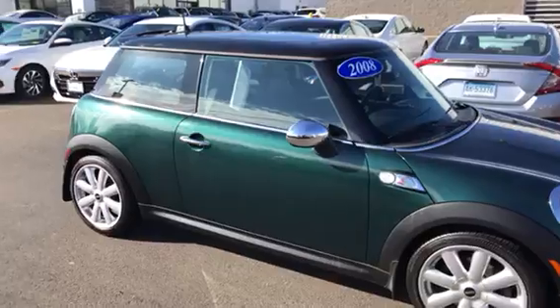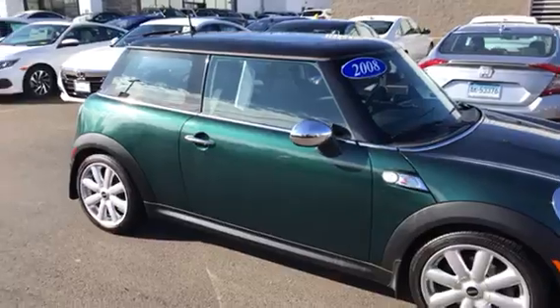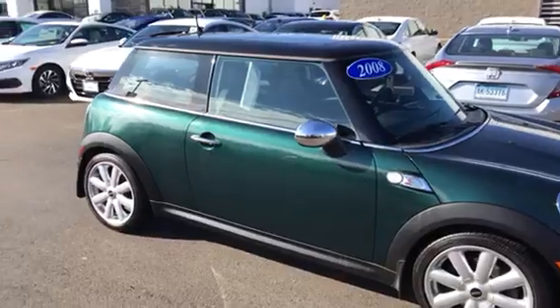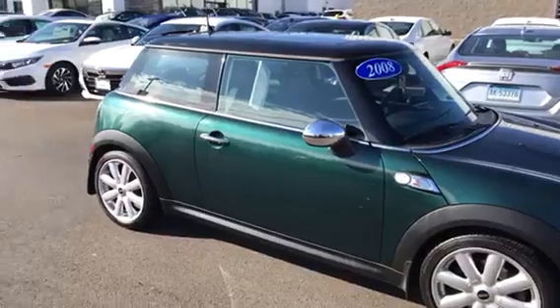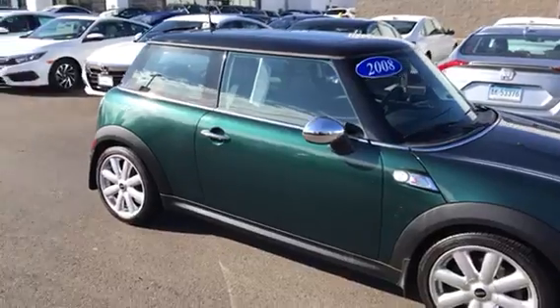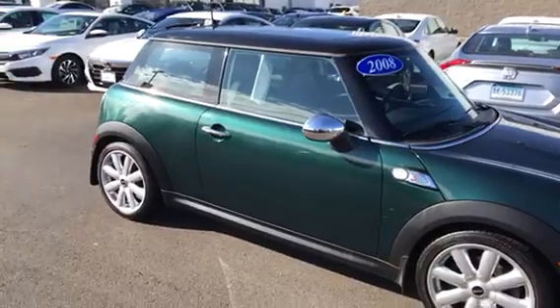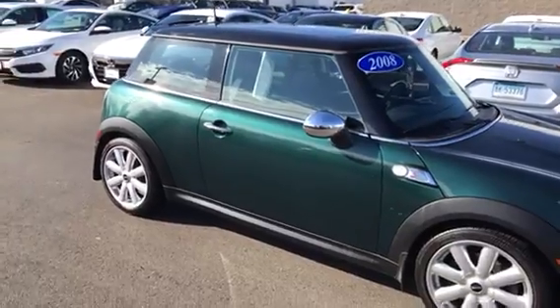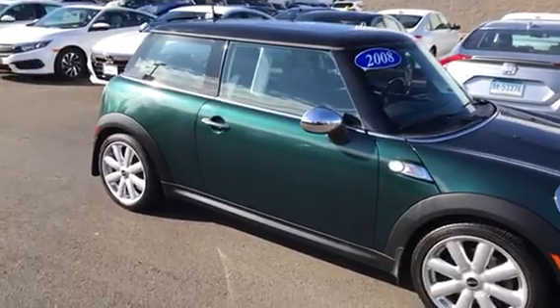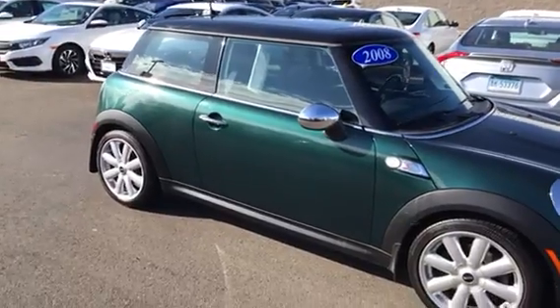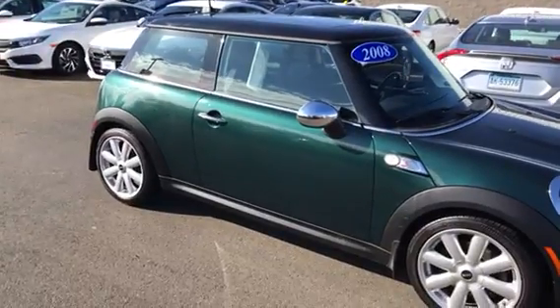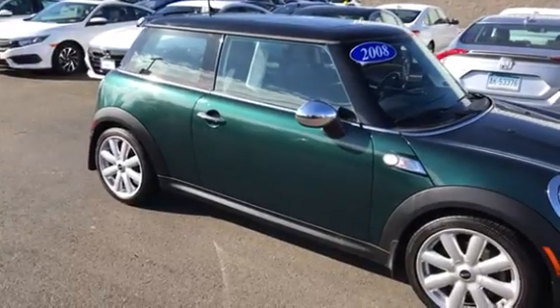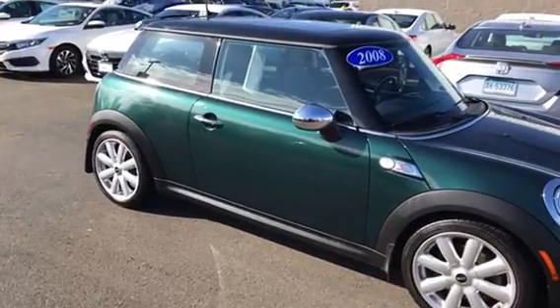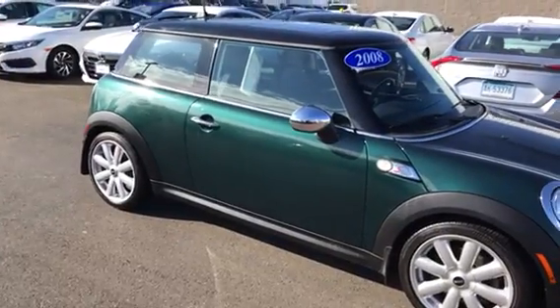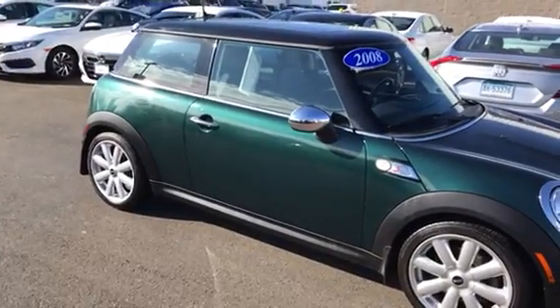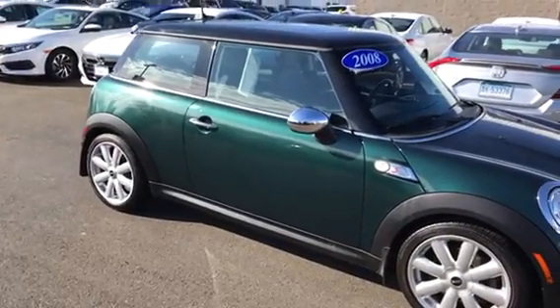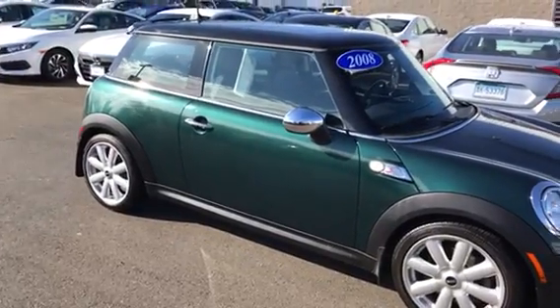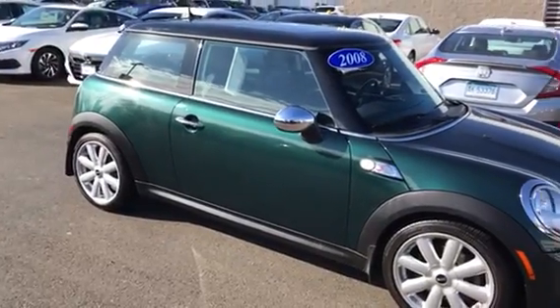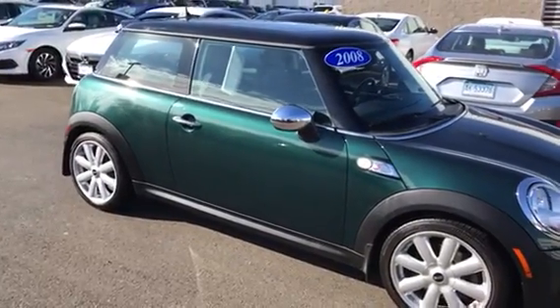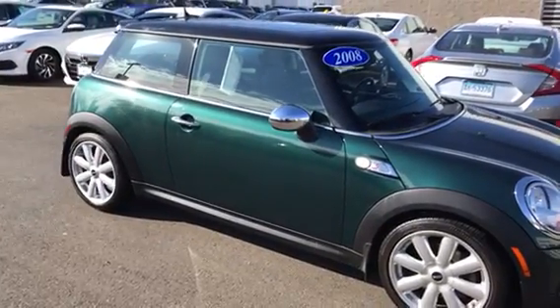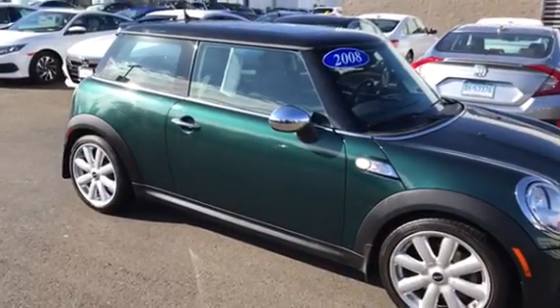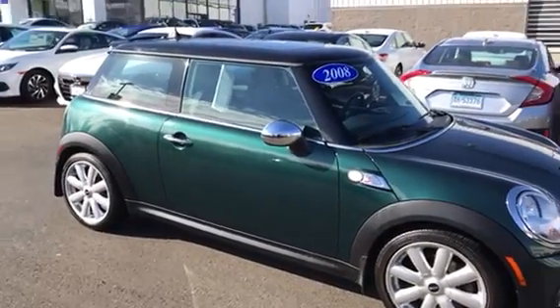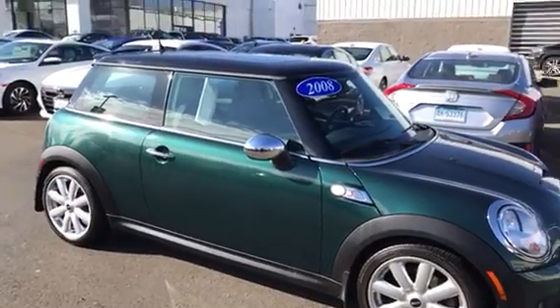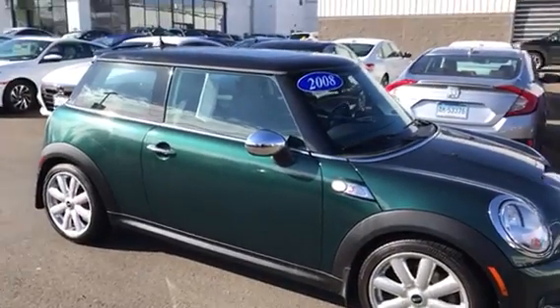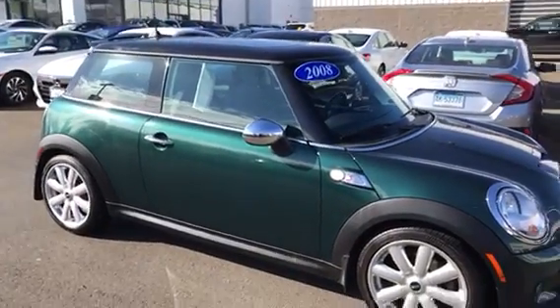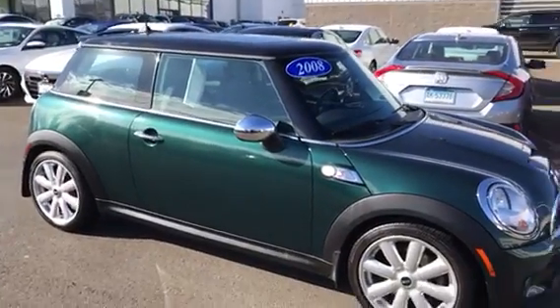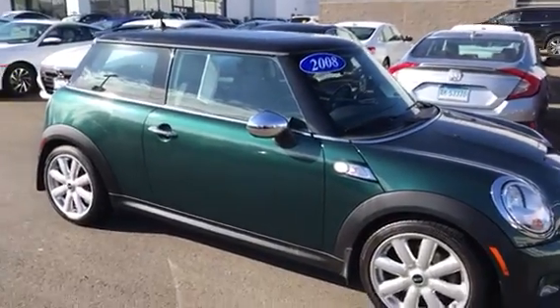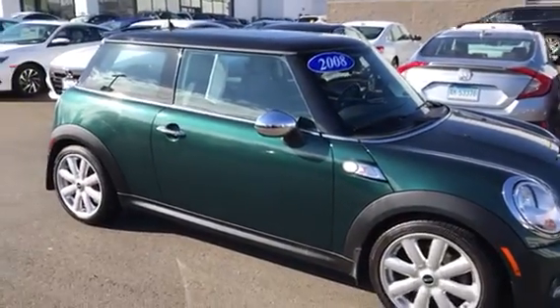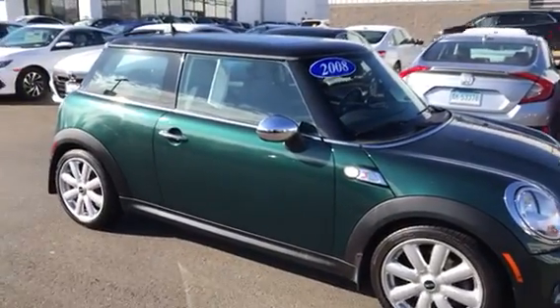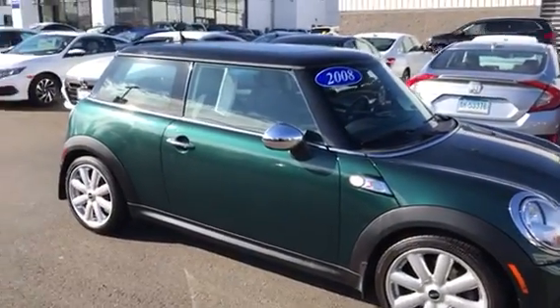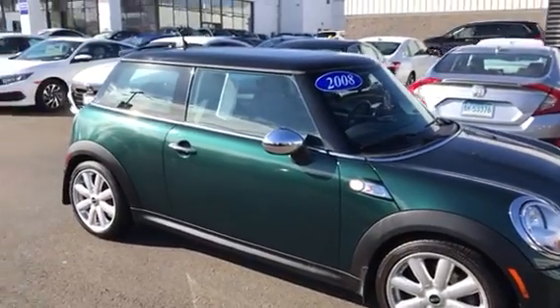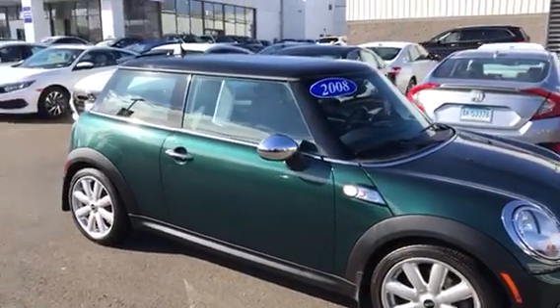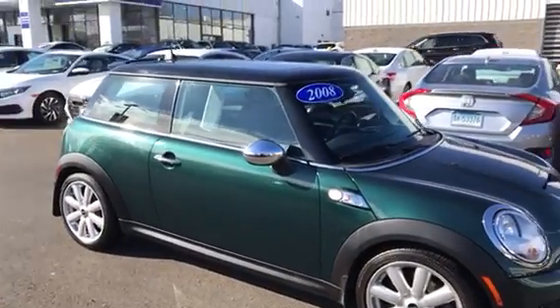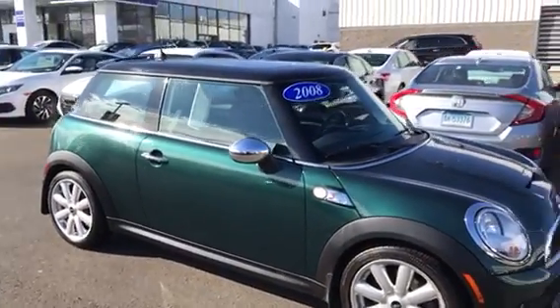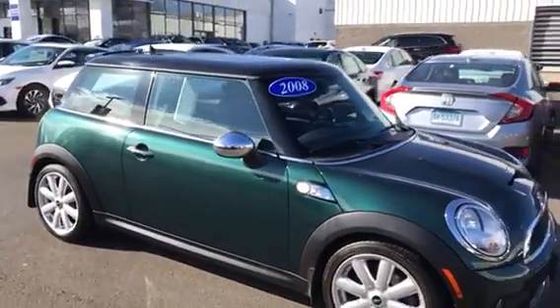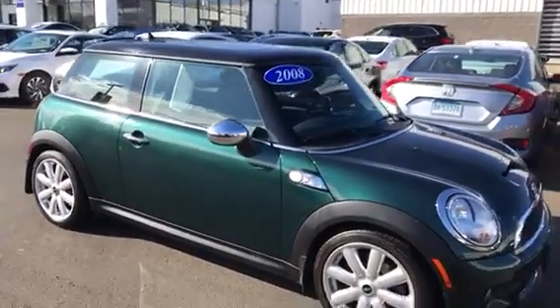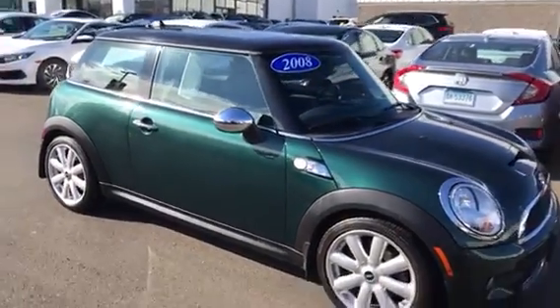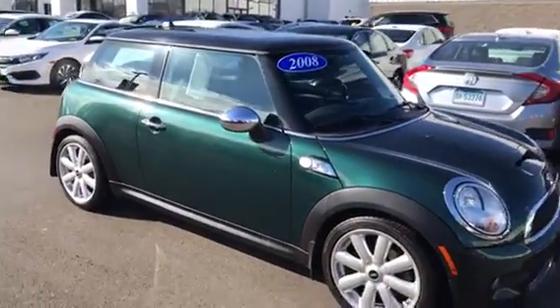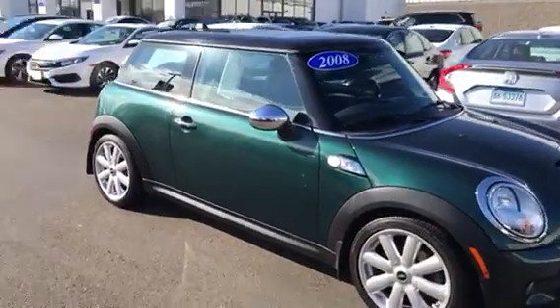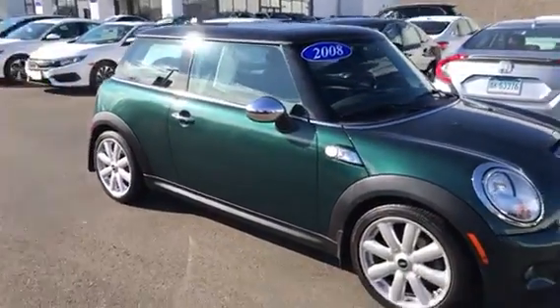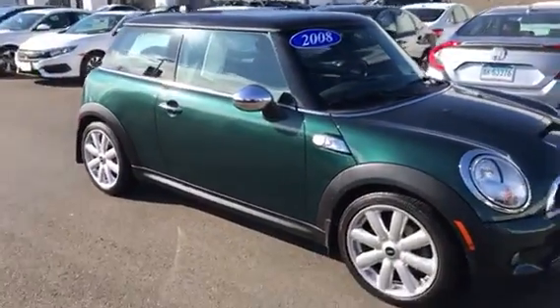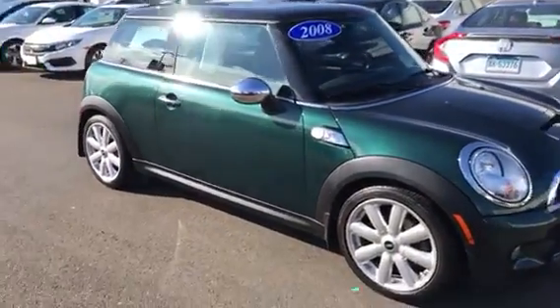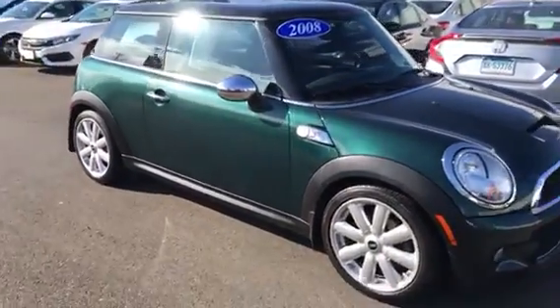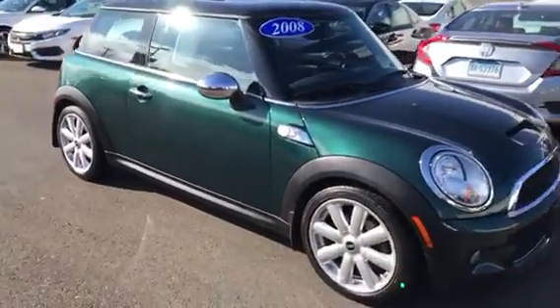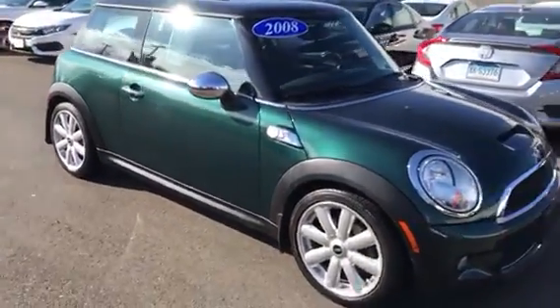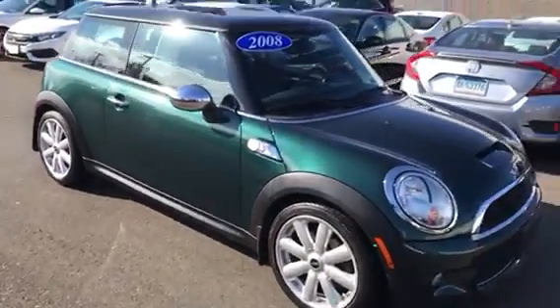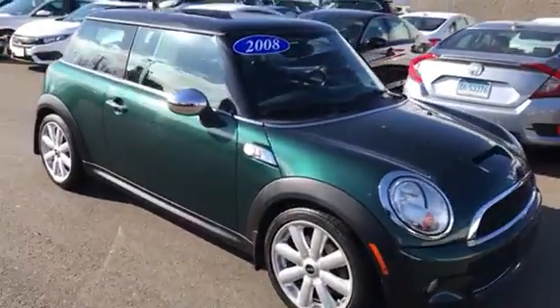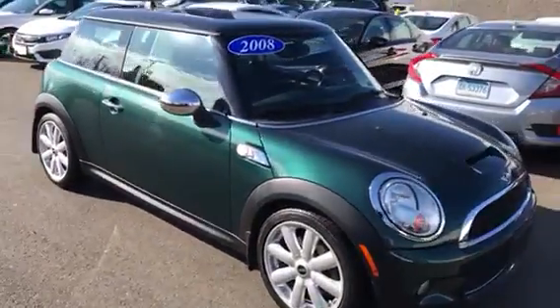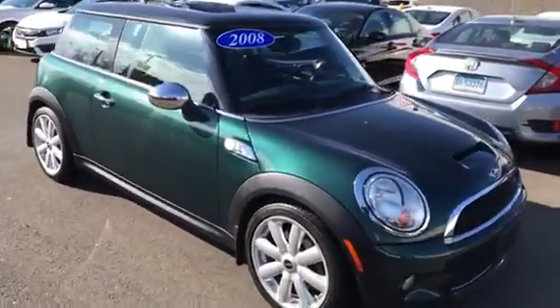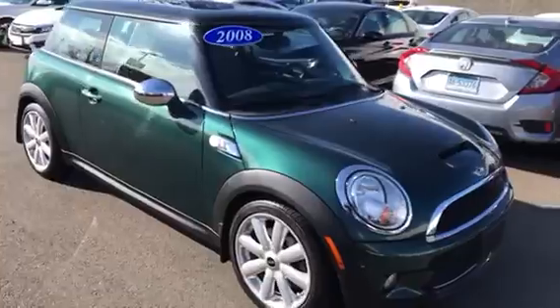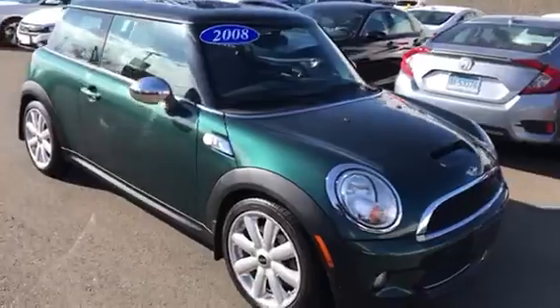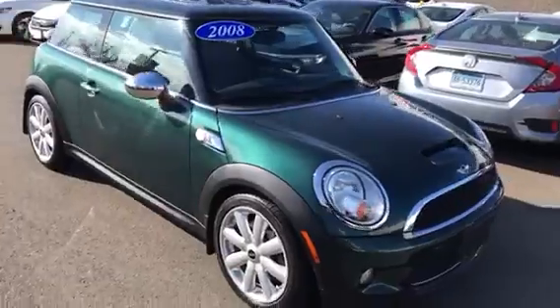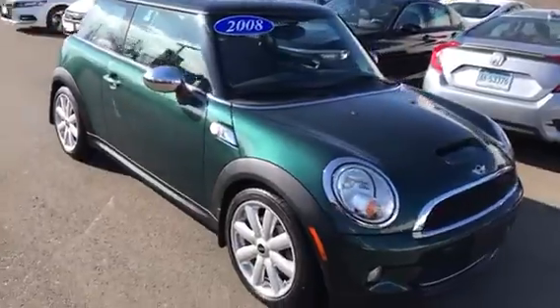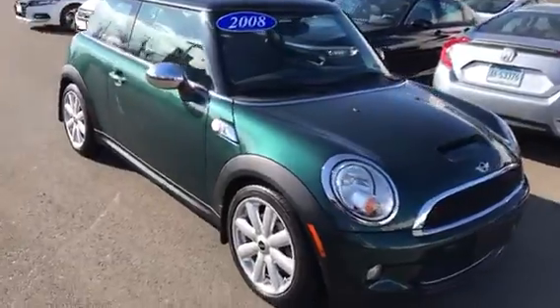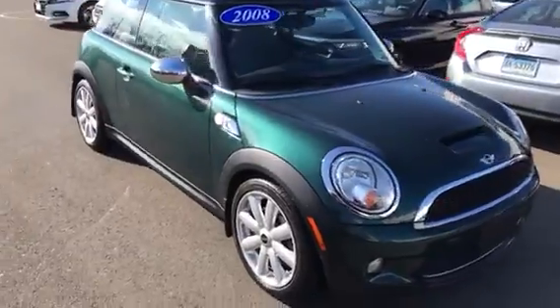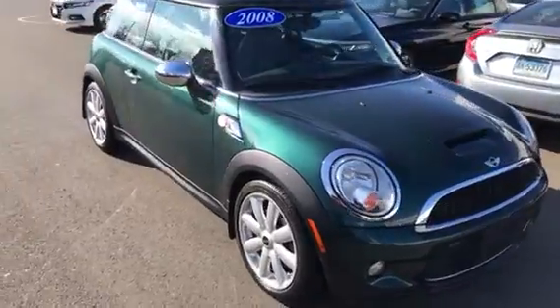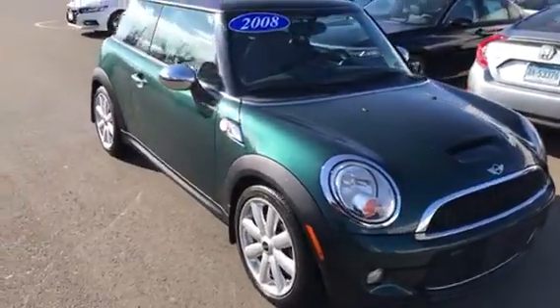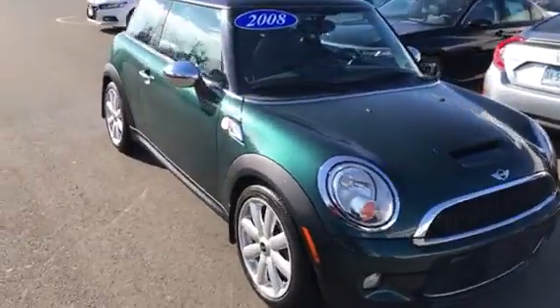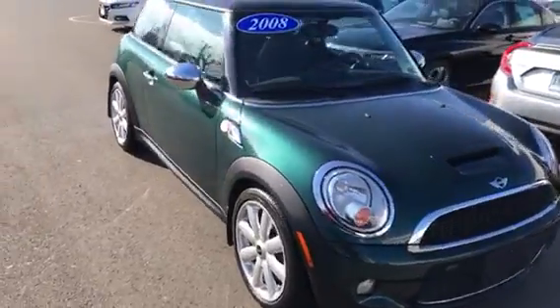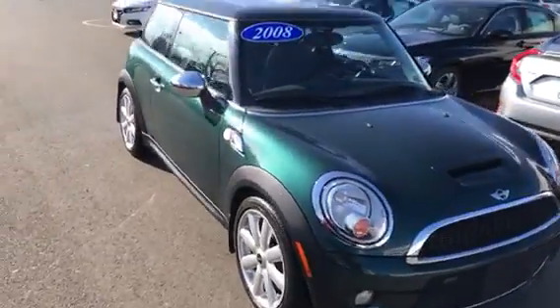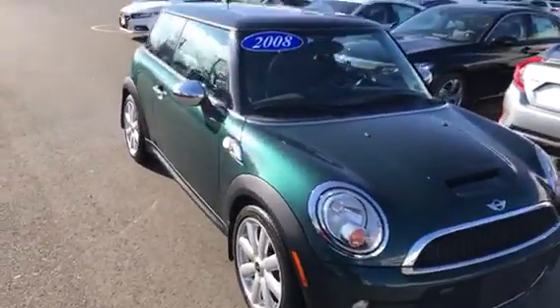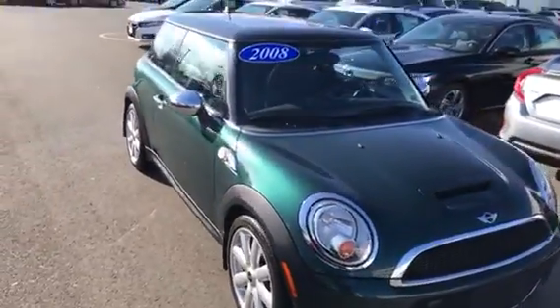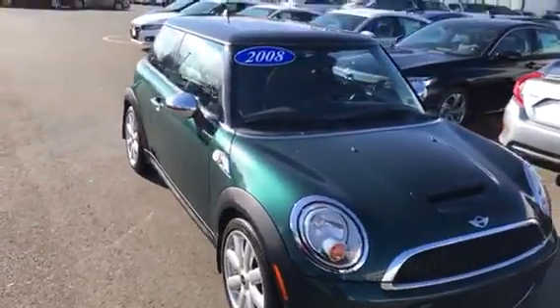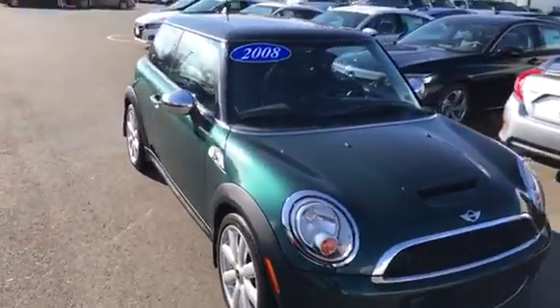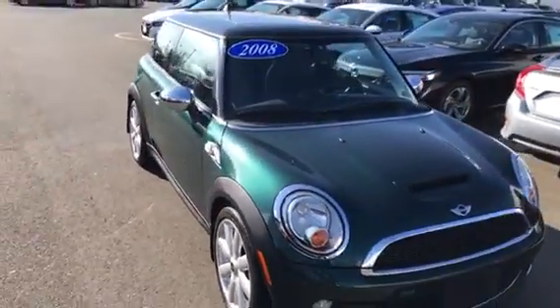John Landry from Honda Danbury sending you a video on his 2008 Mini Cooper. It's in fantastic condition.